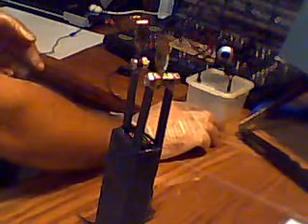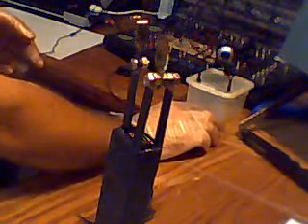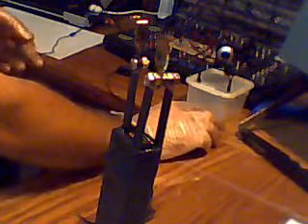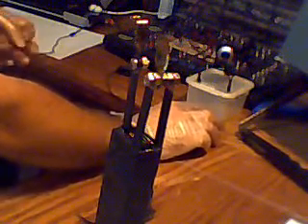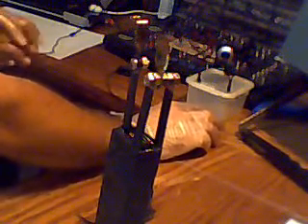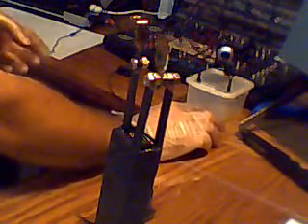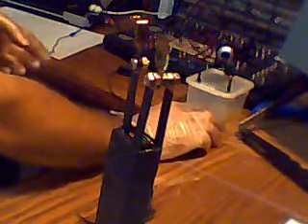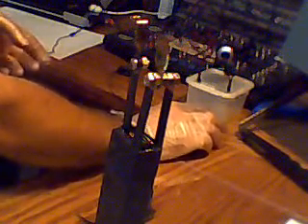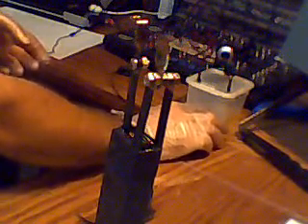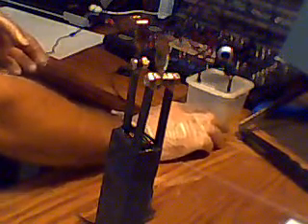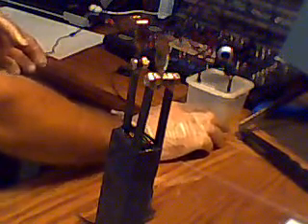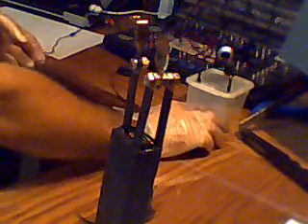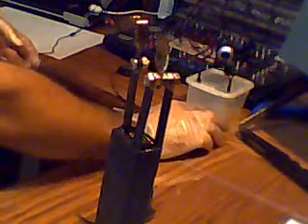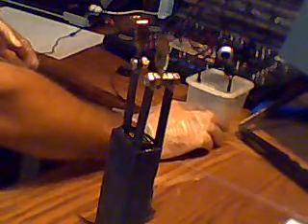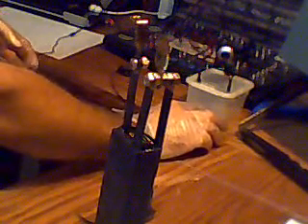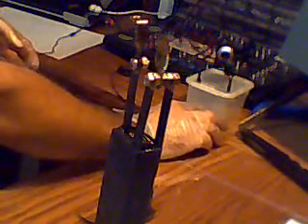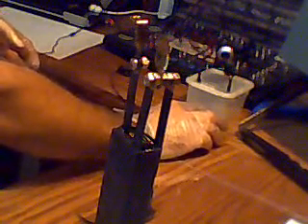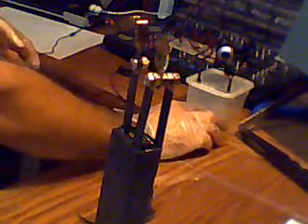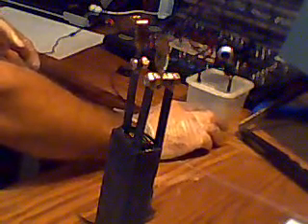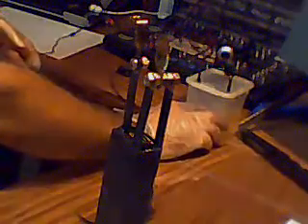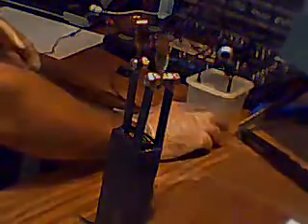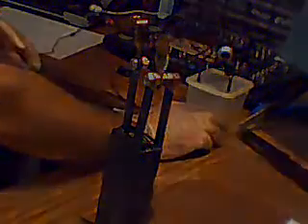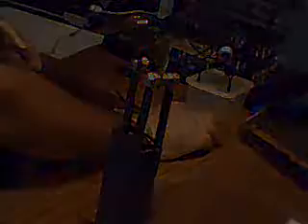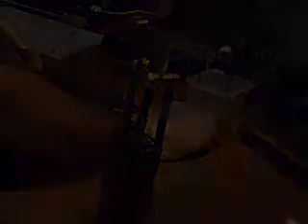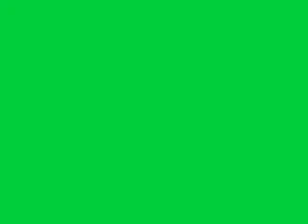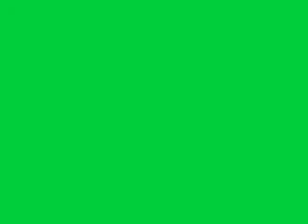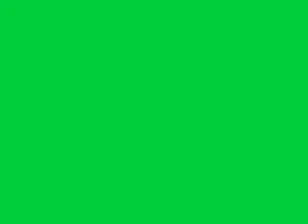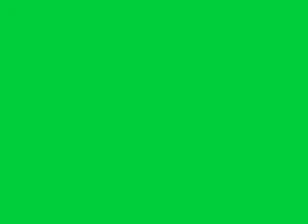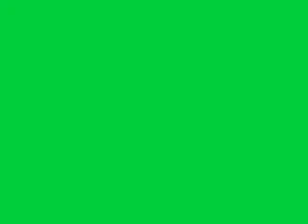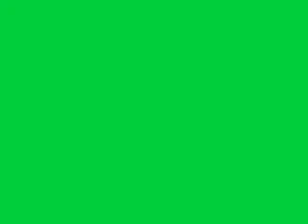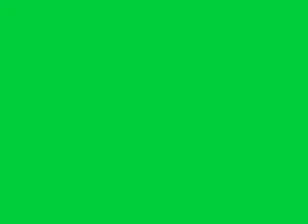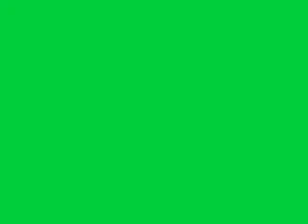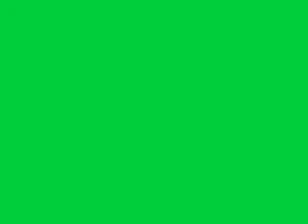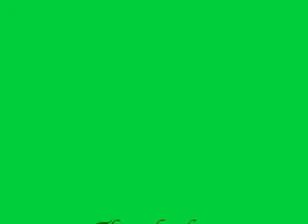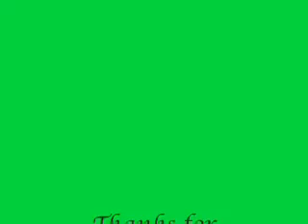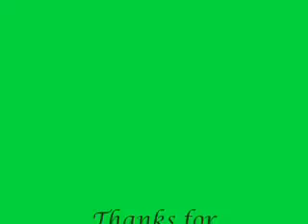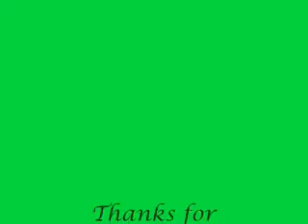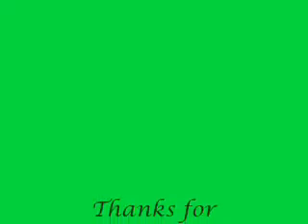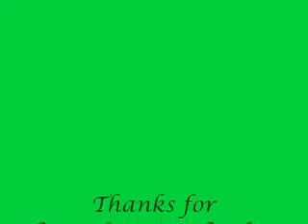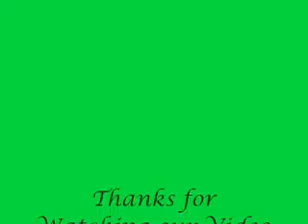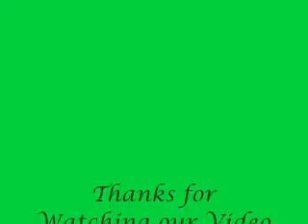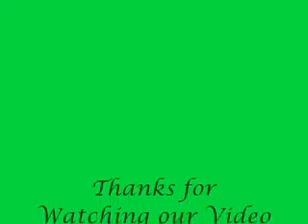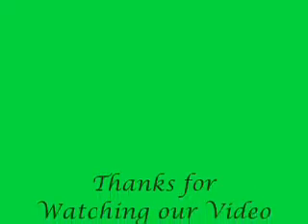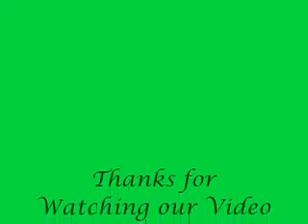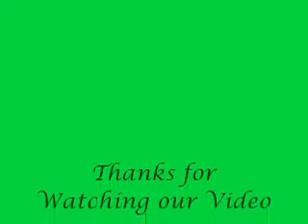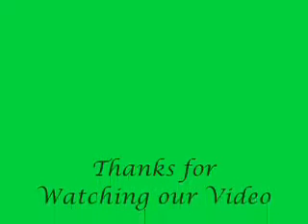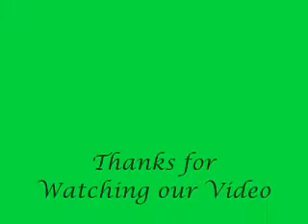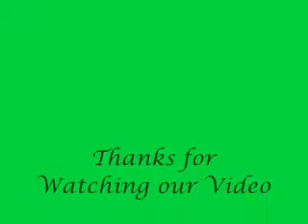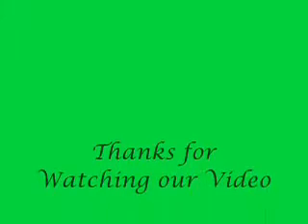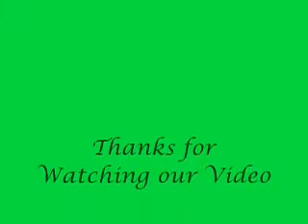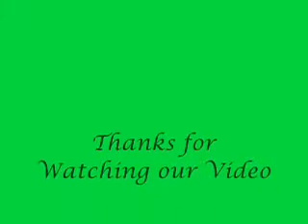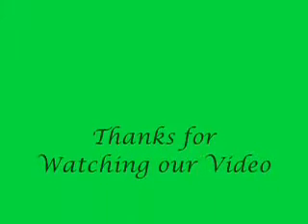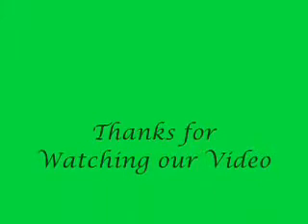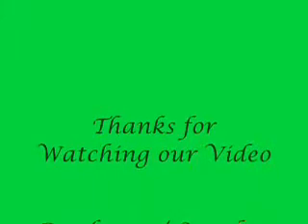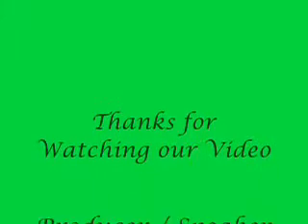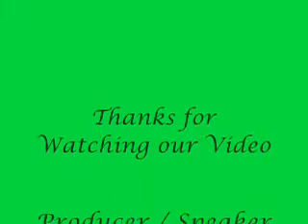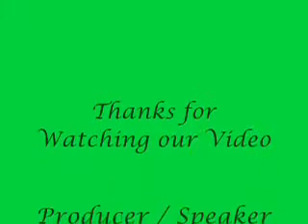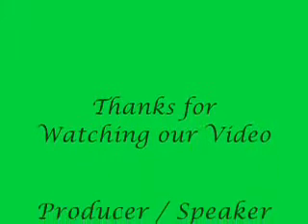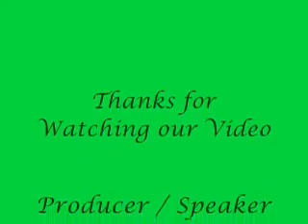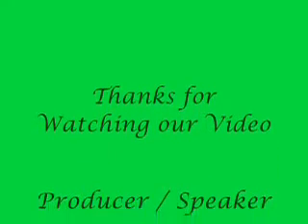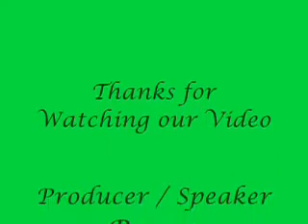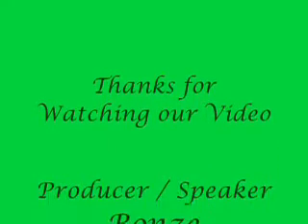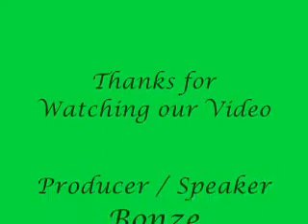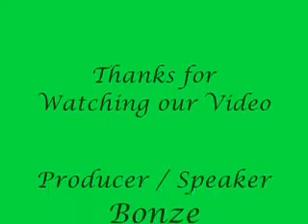Thanks for your time, guys. I'll see you in the next one. Bye!